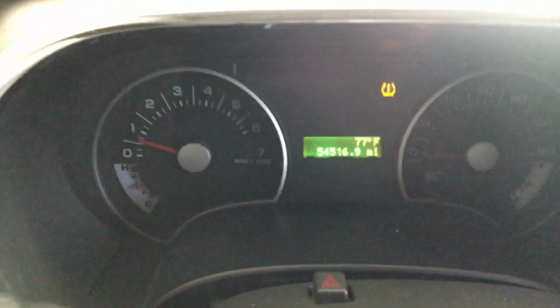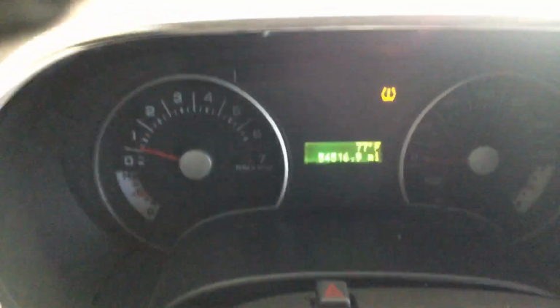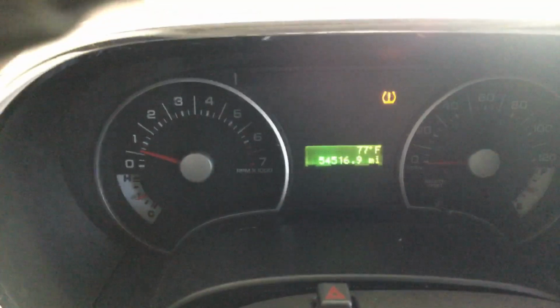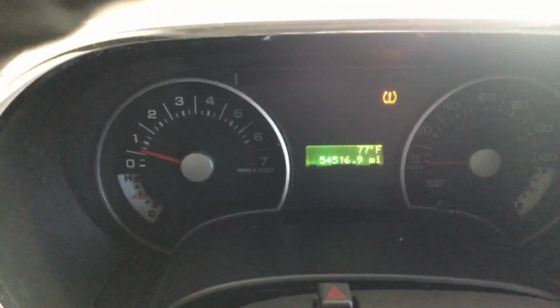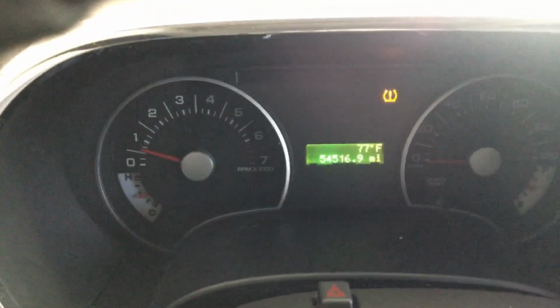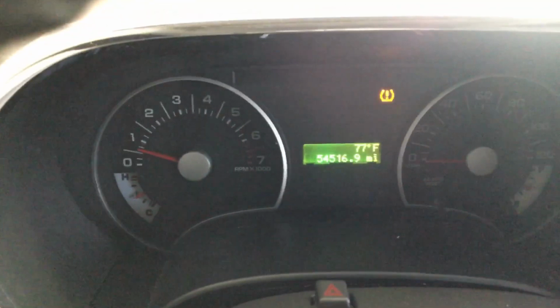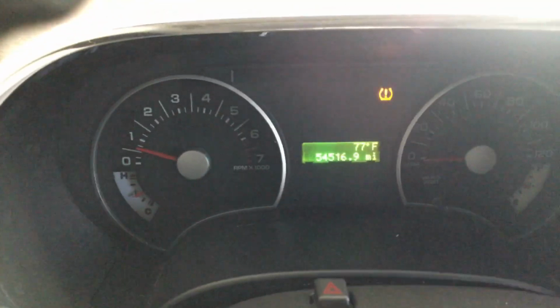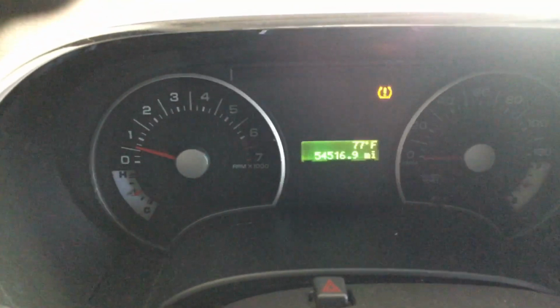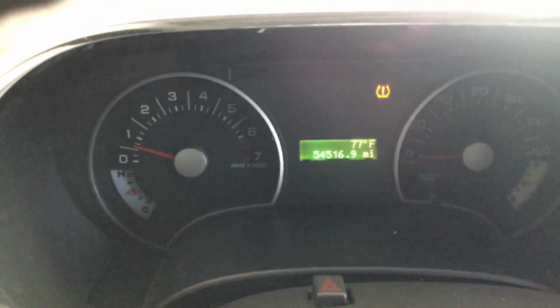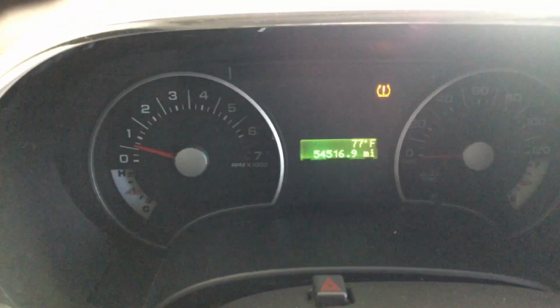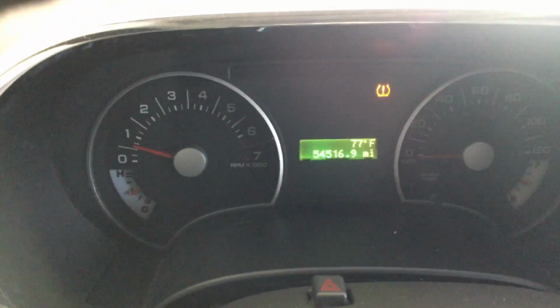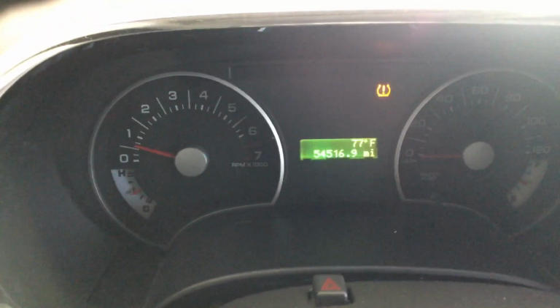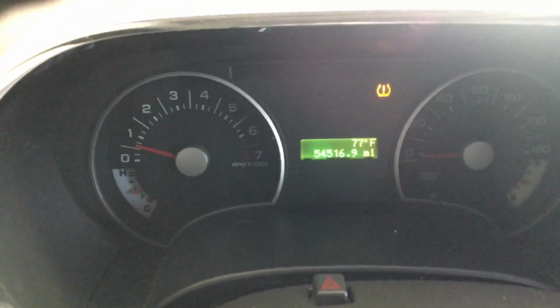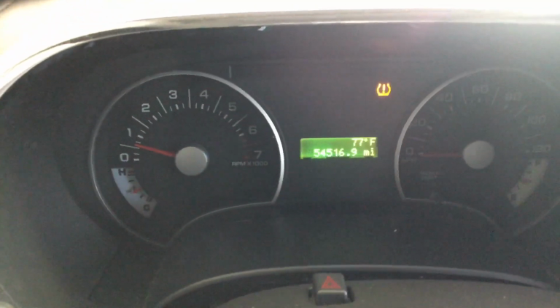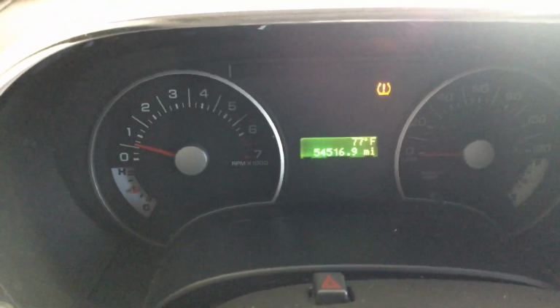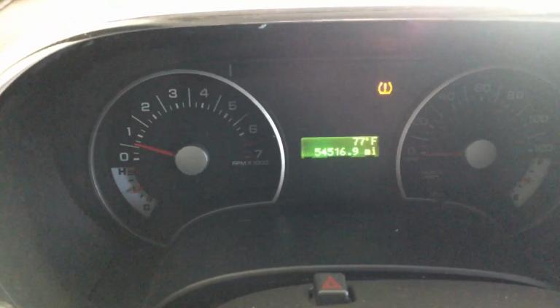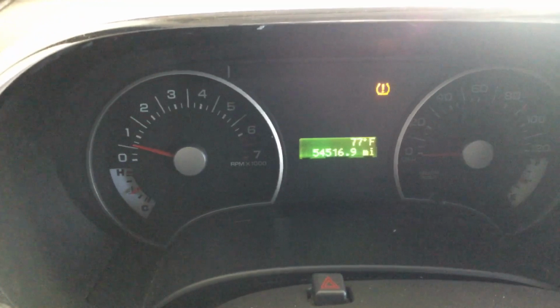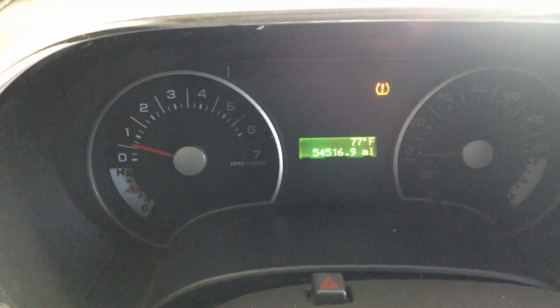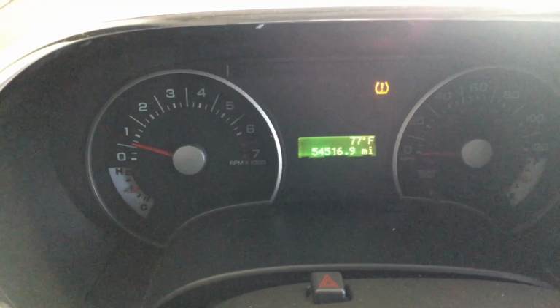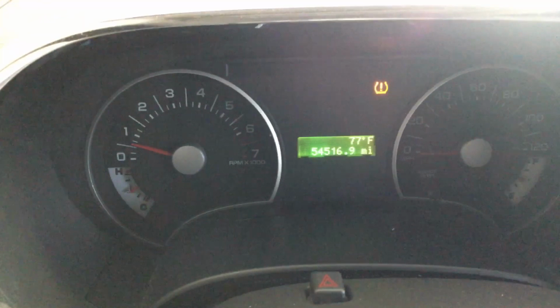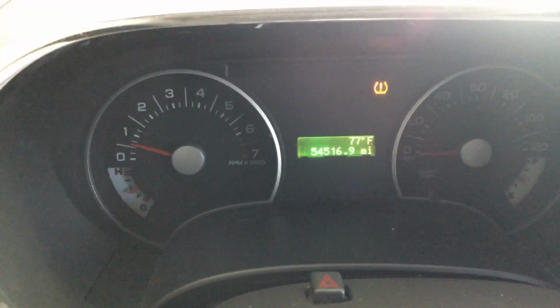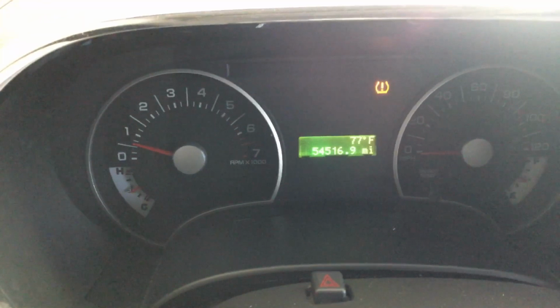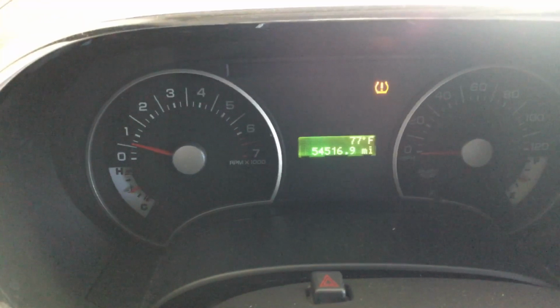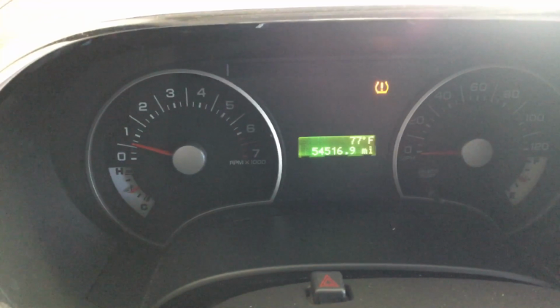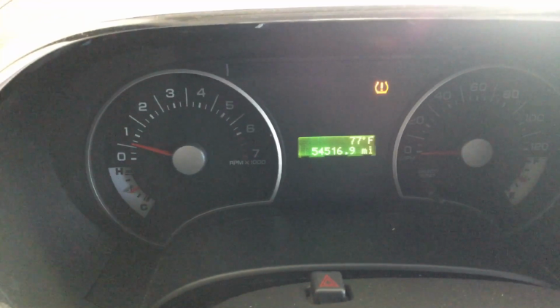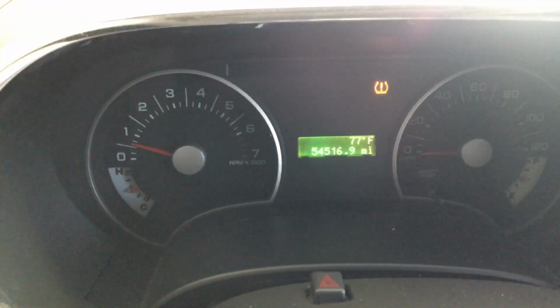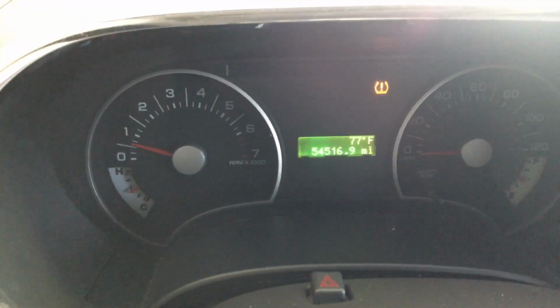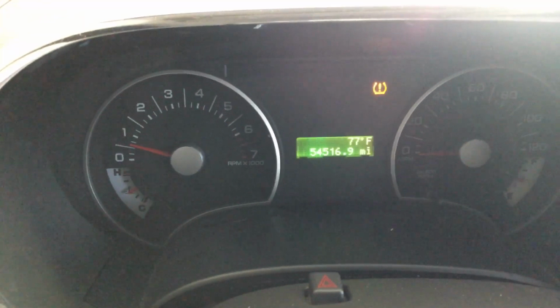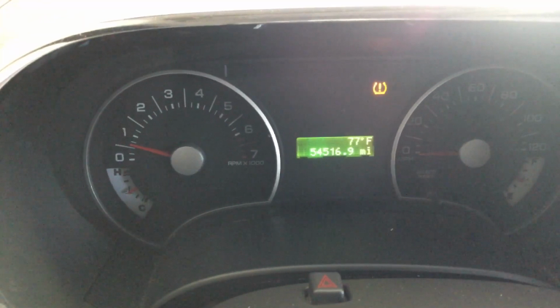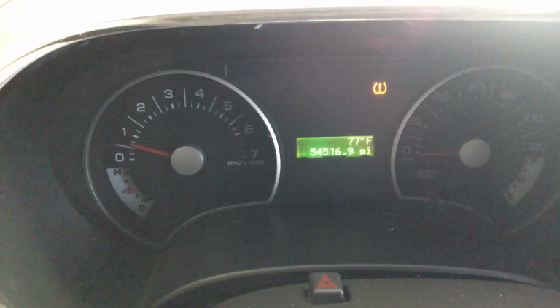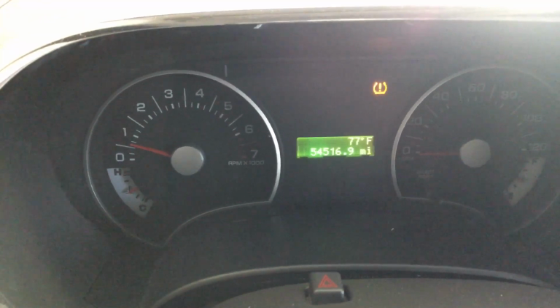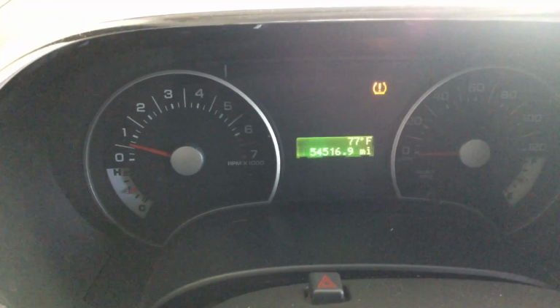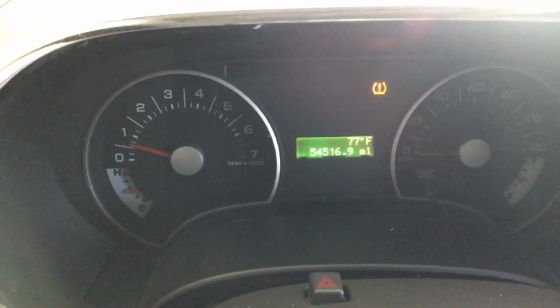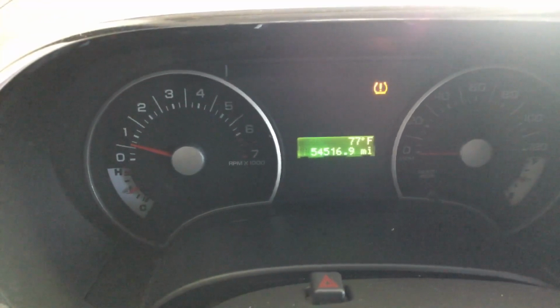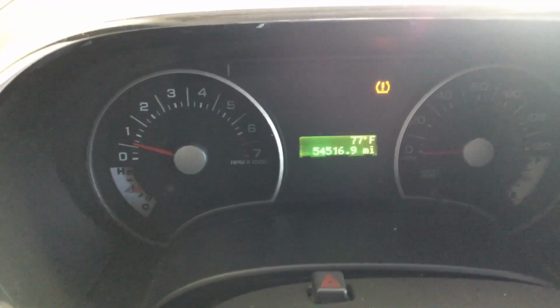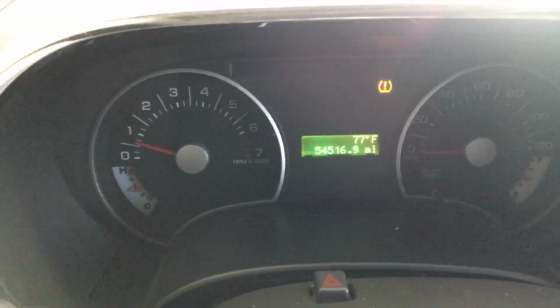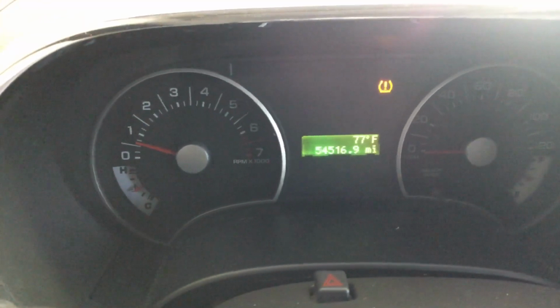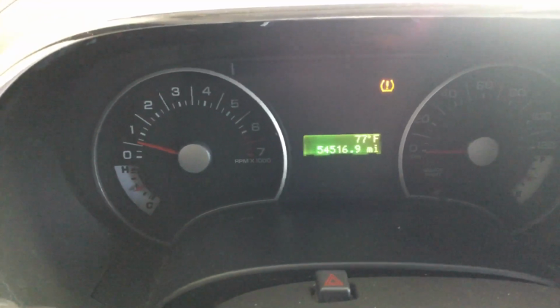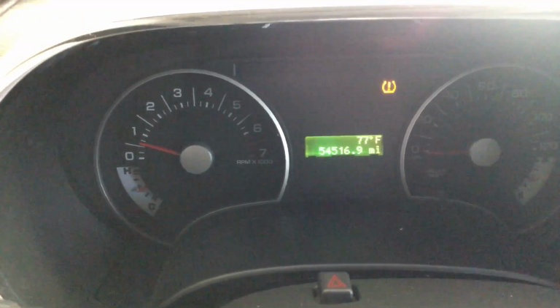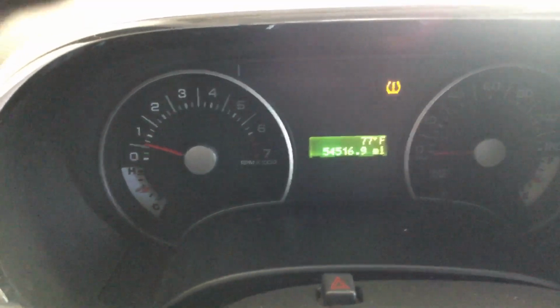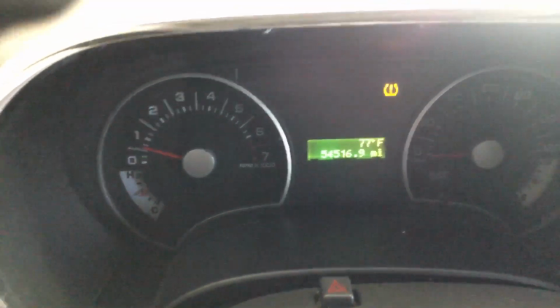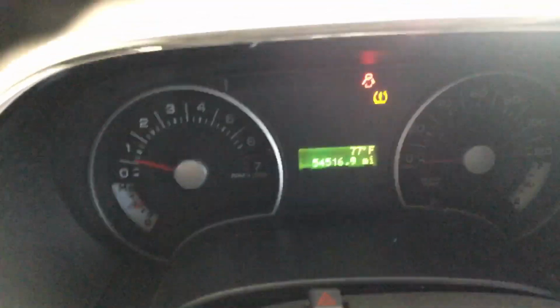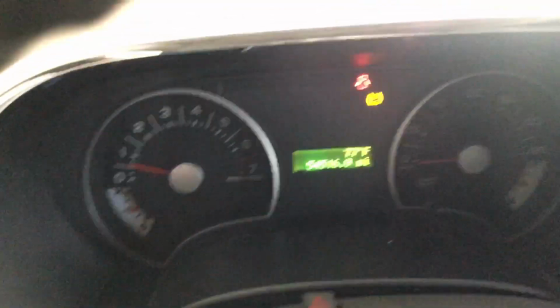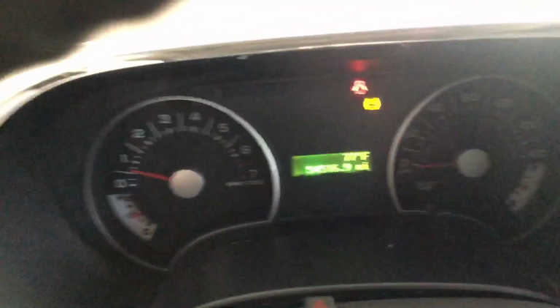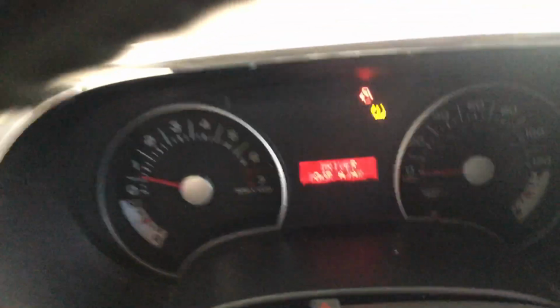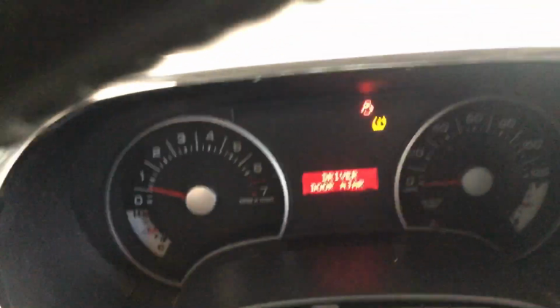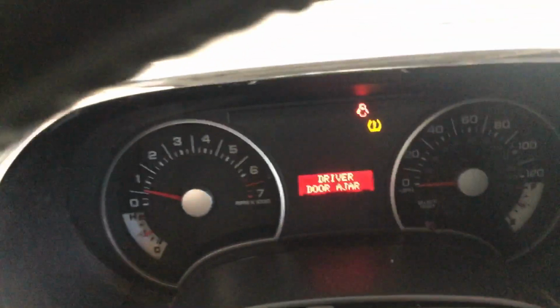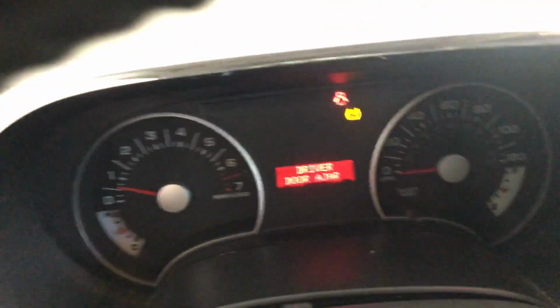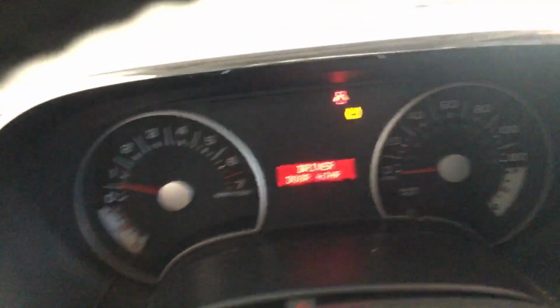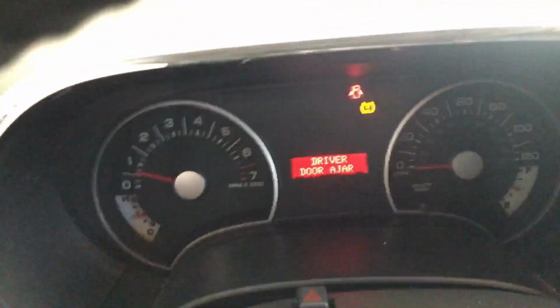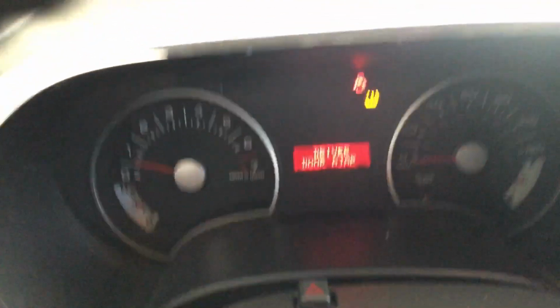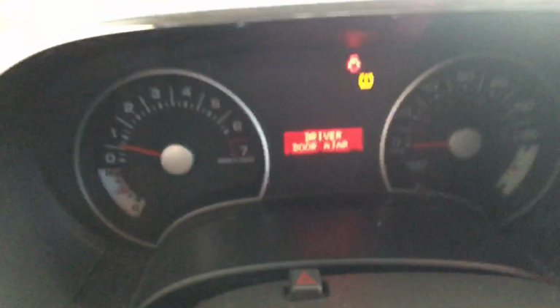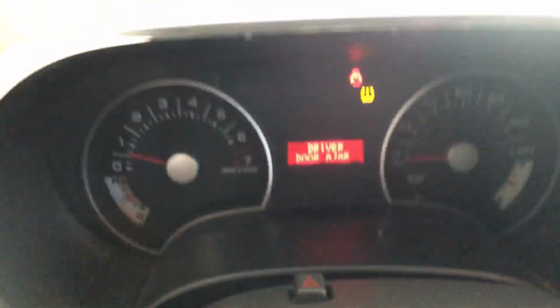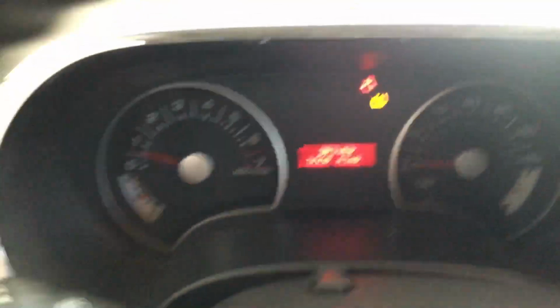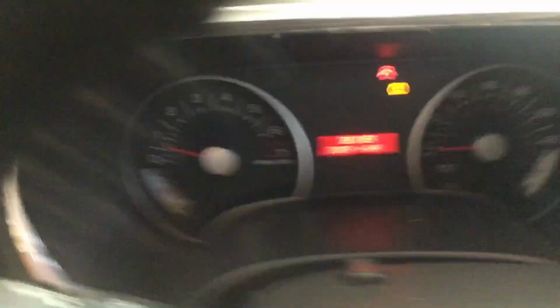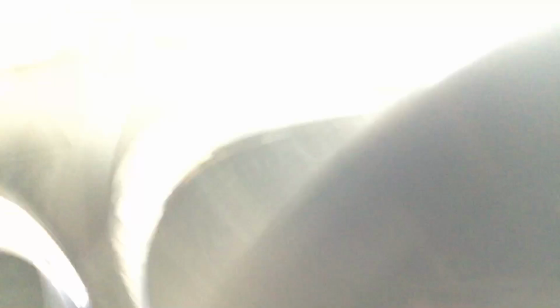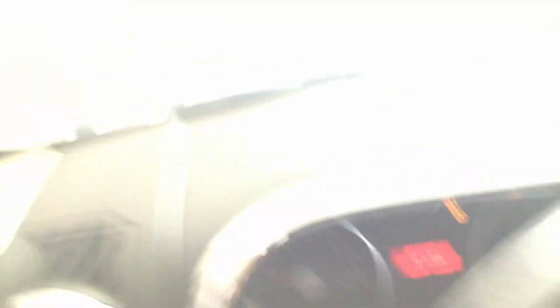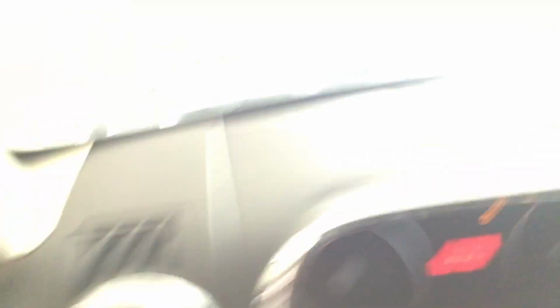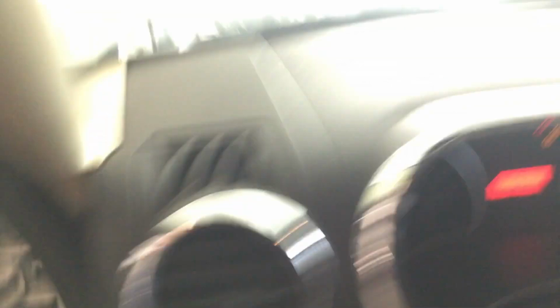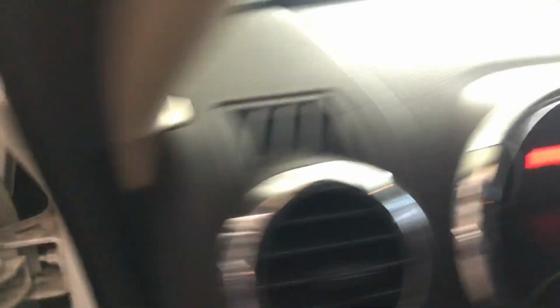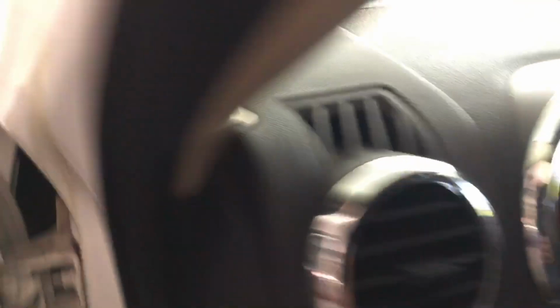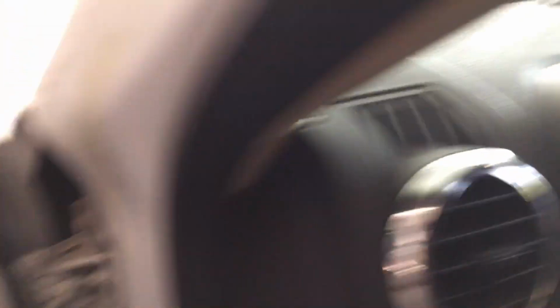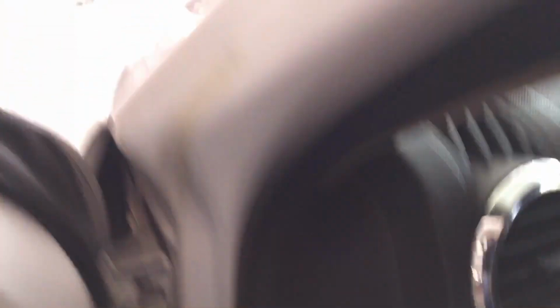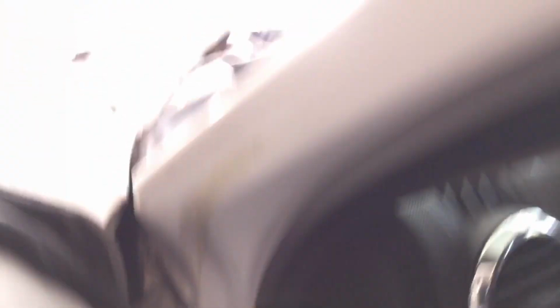There are the miles — 54,000 original miles. The AC is blowing ice cold.